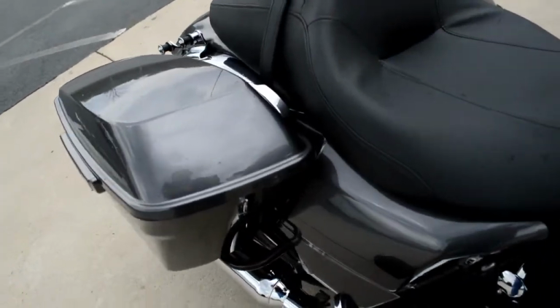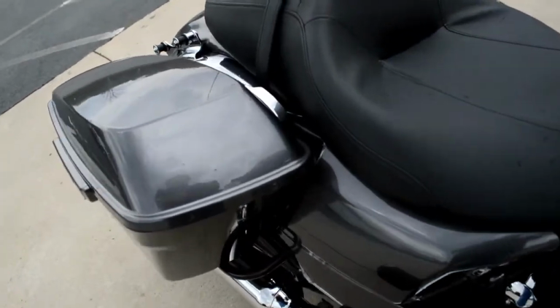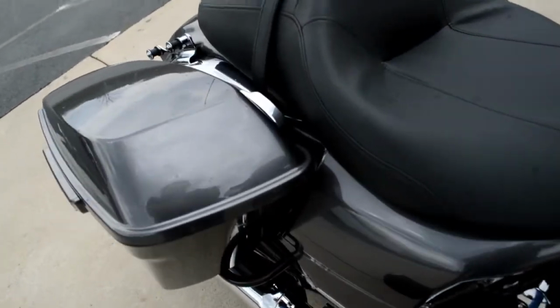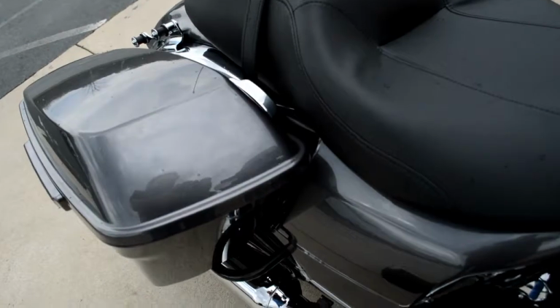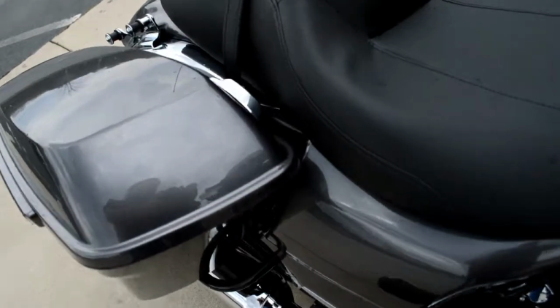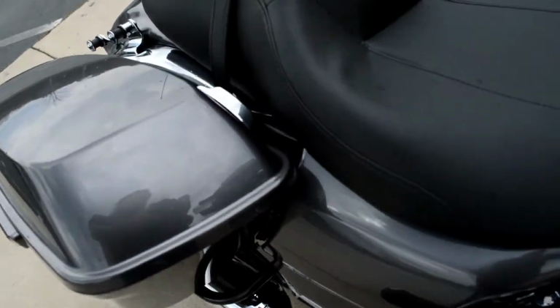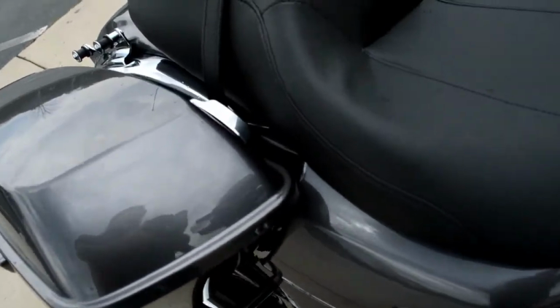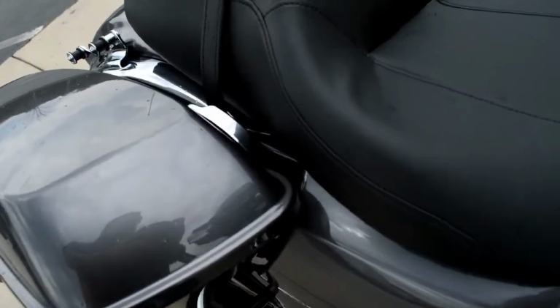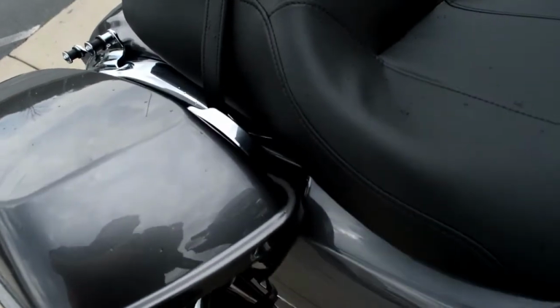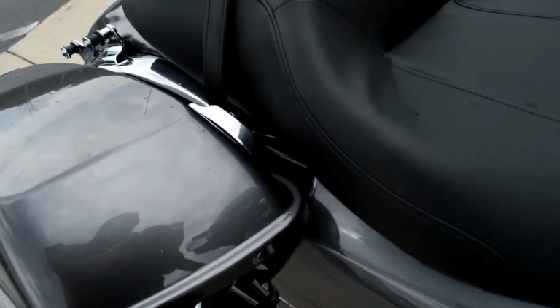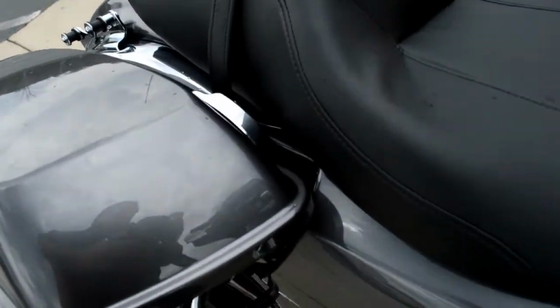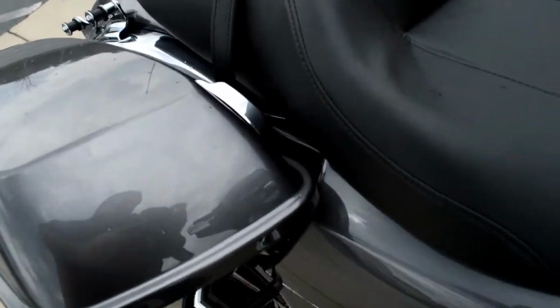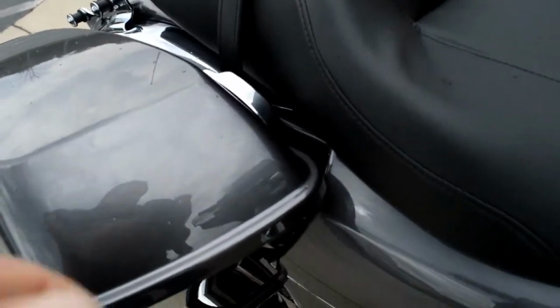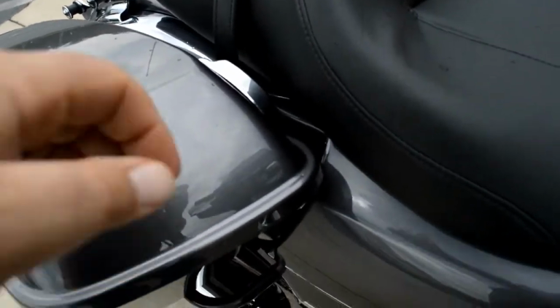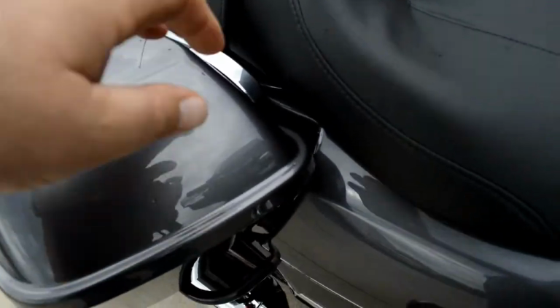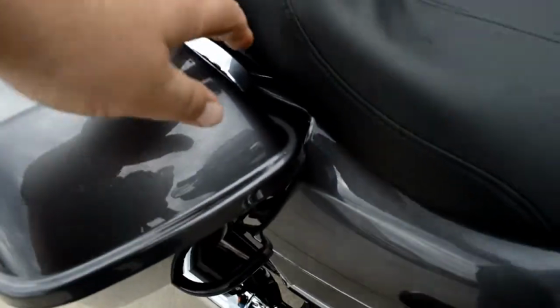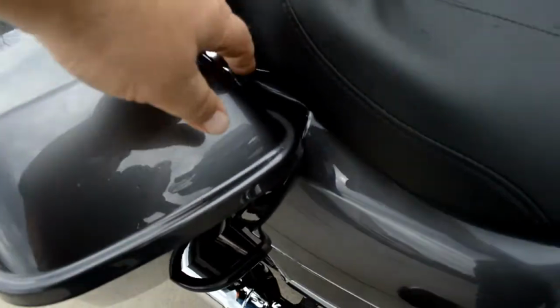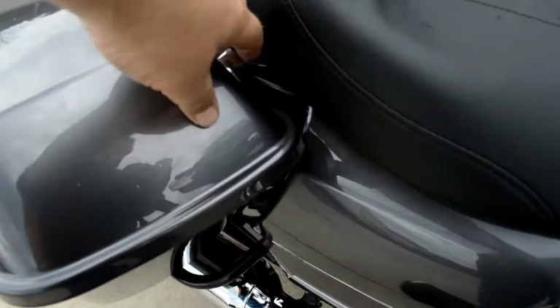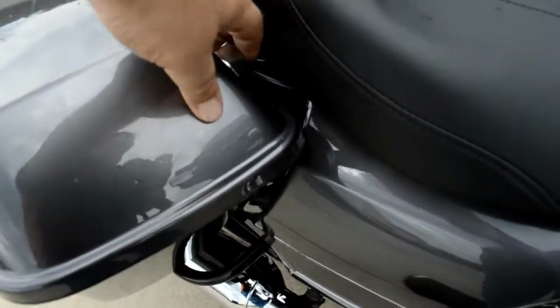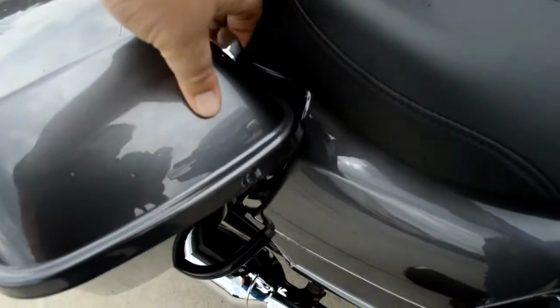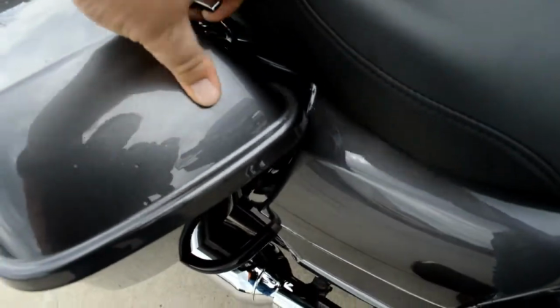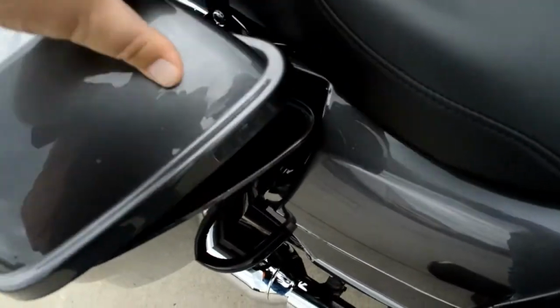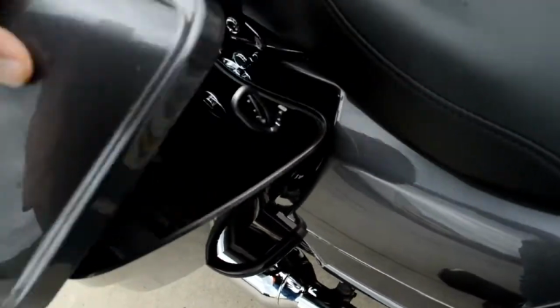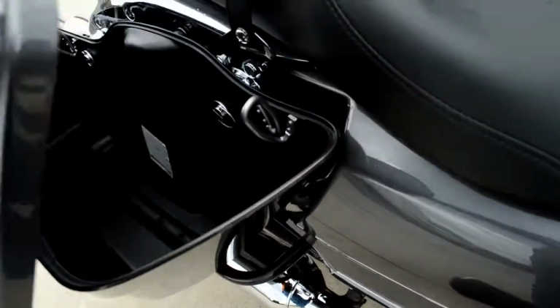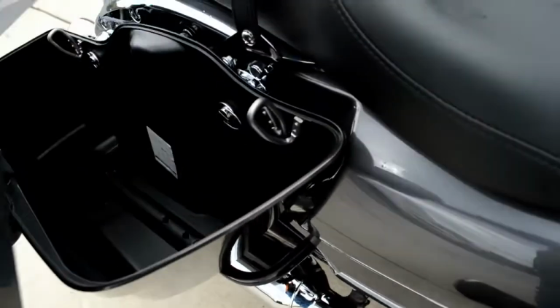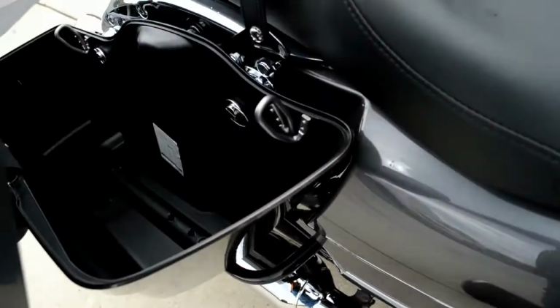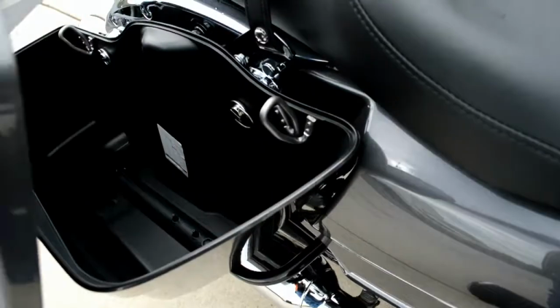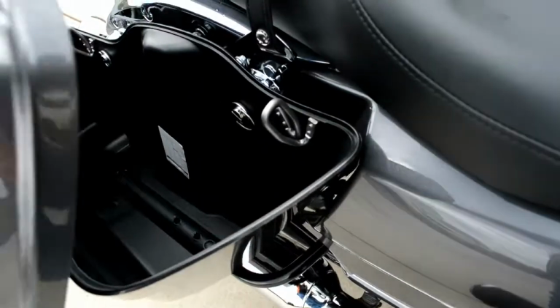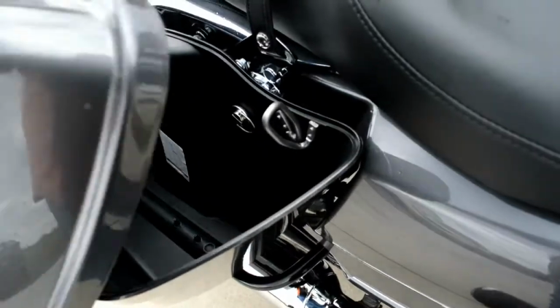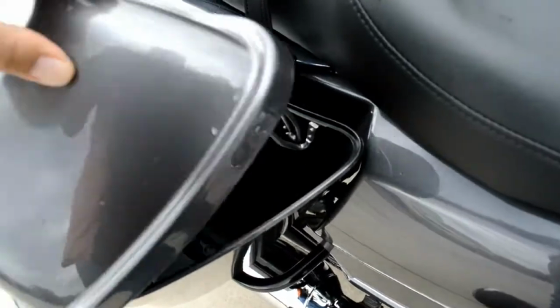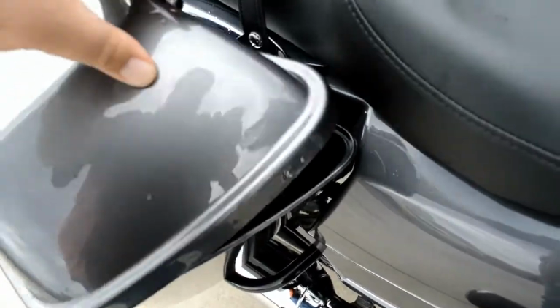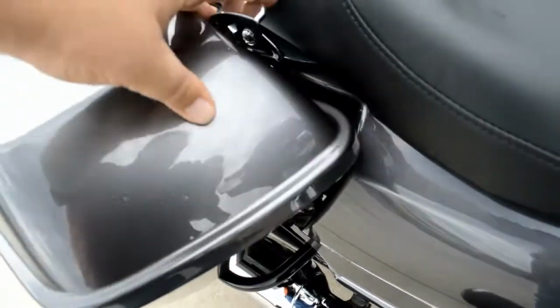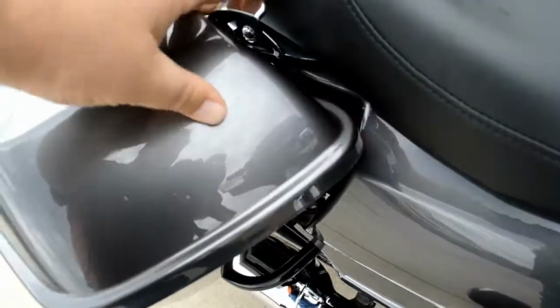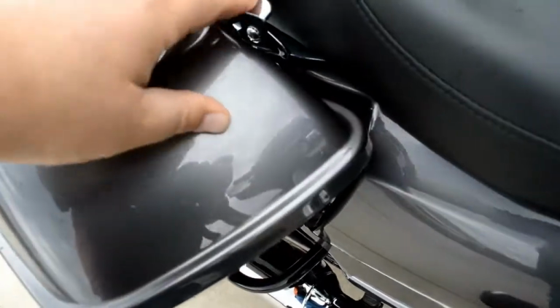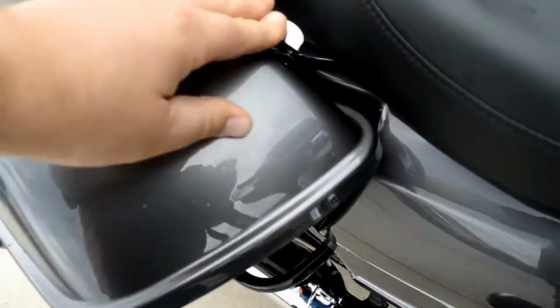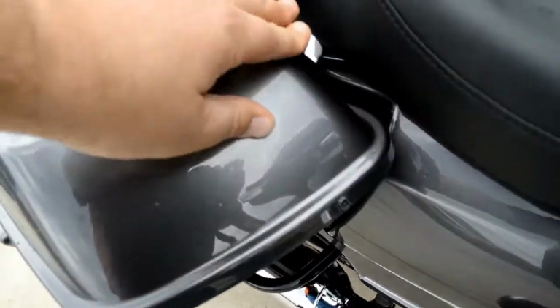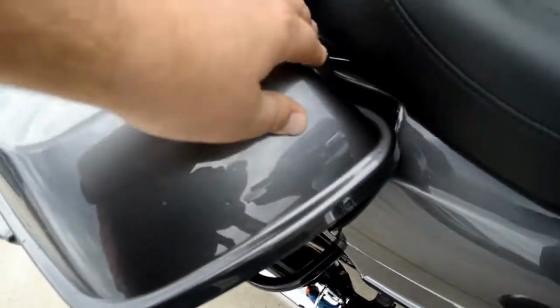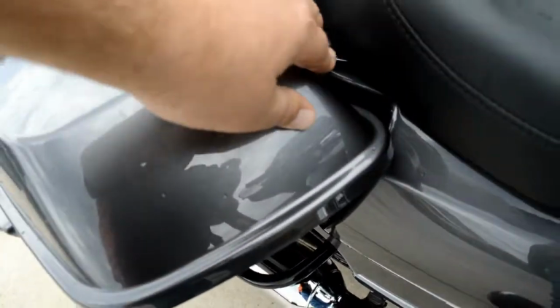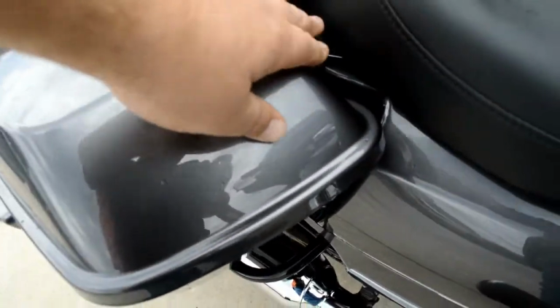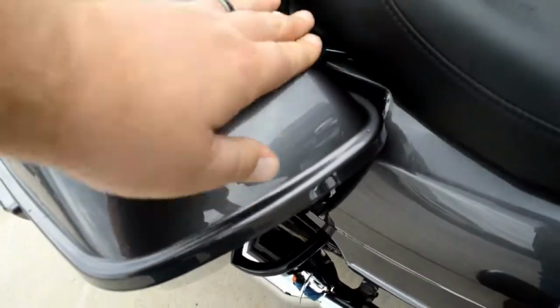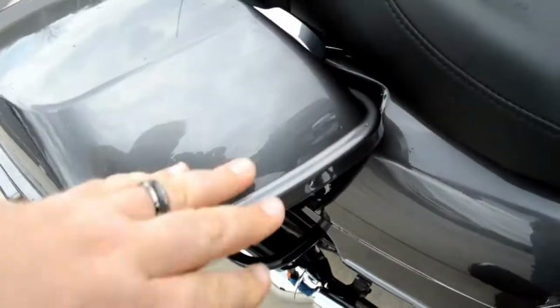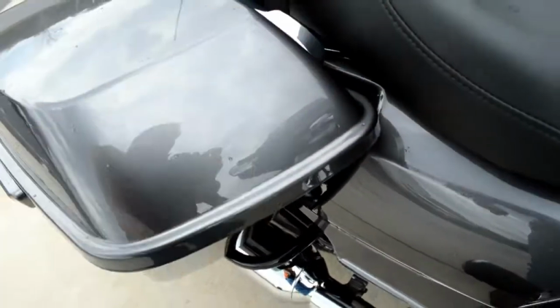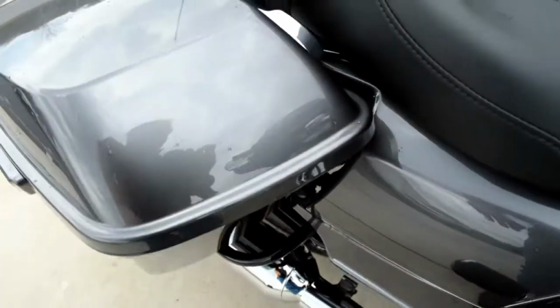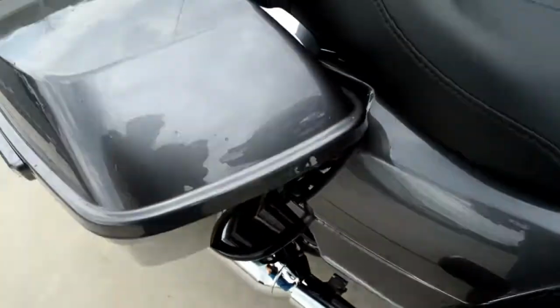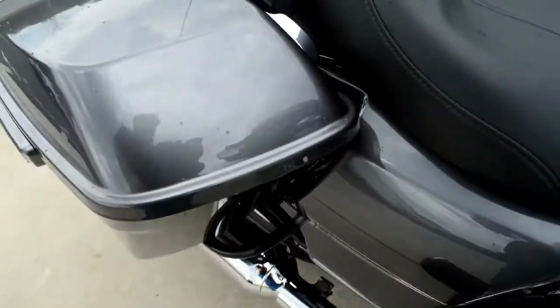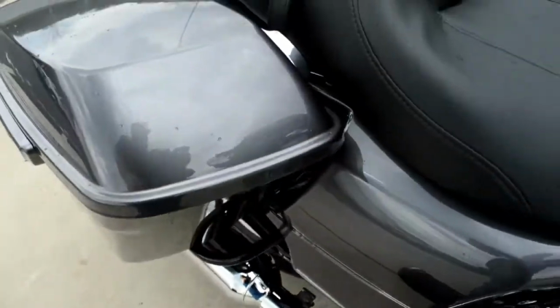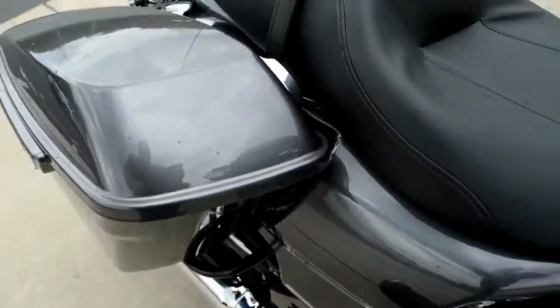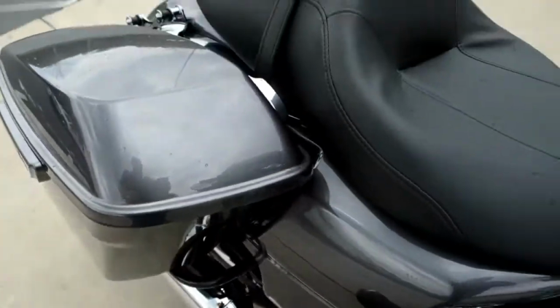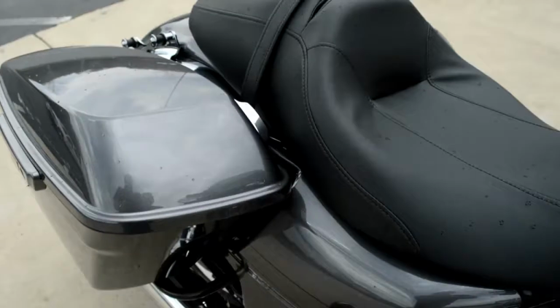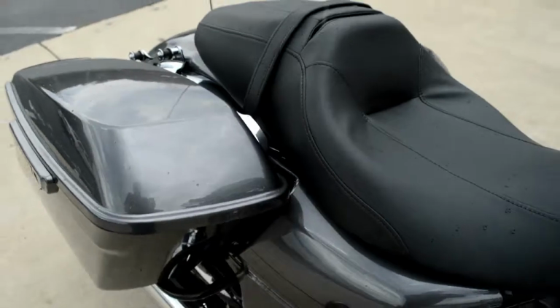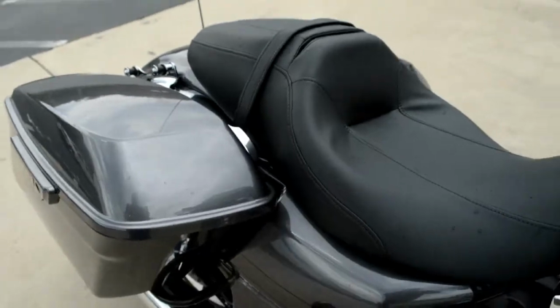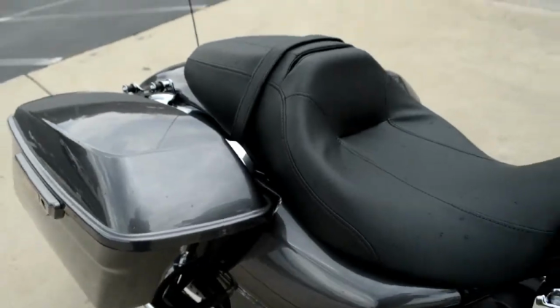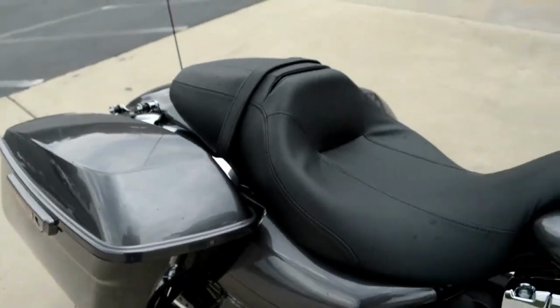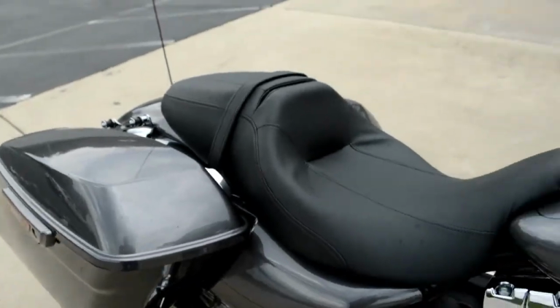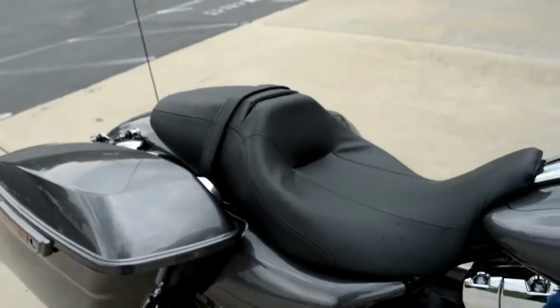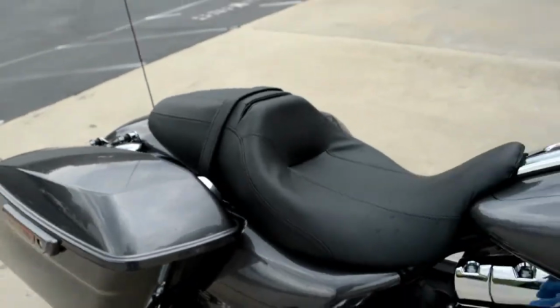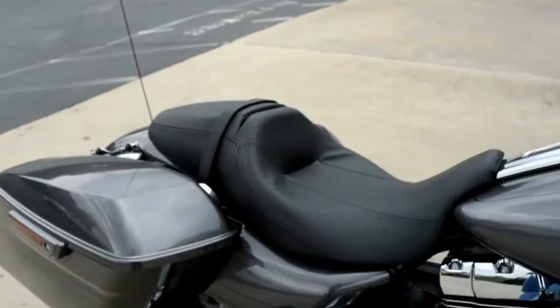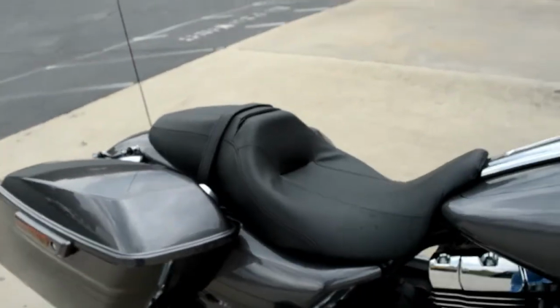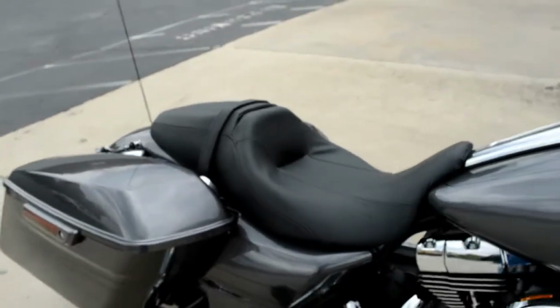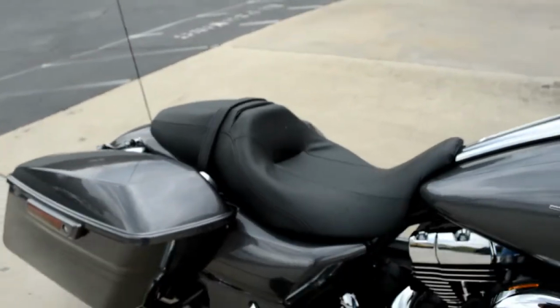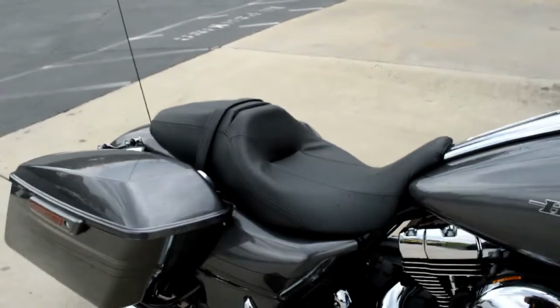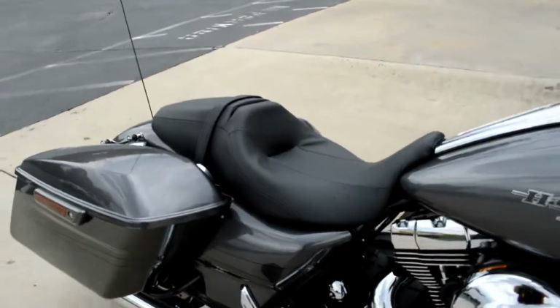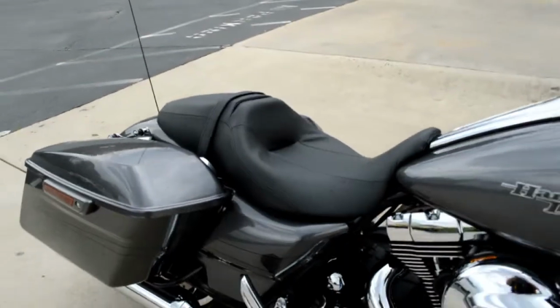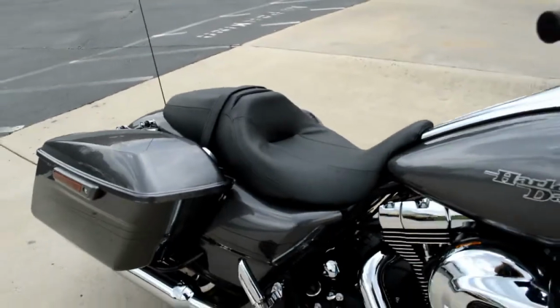We've got the brand new levers on the GTX saddlebags that open and close with one lid. Still got the comfortable 2-up seat.